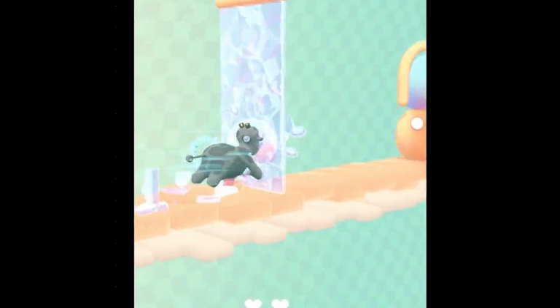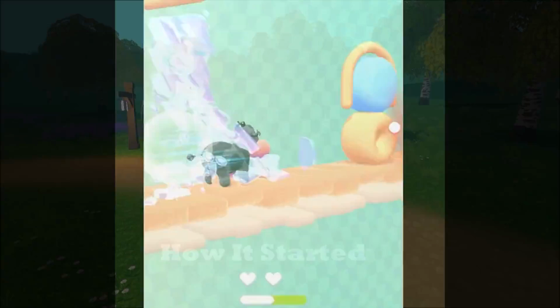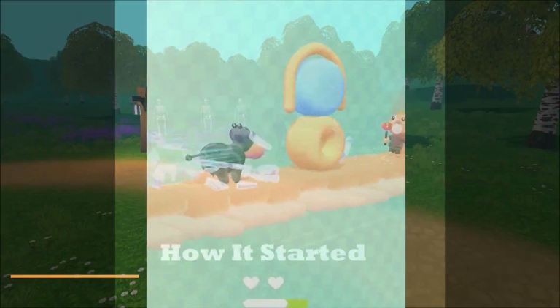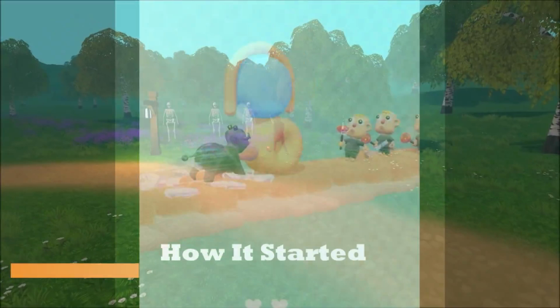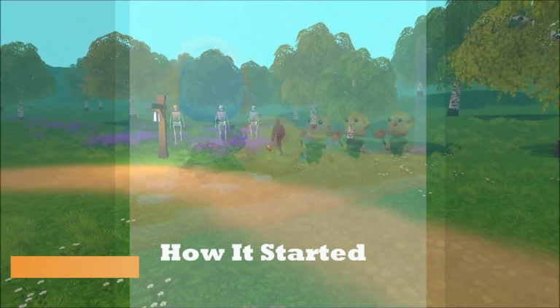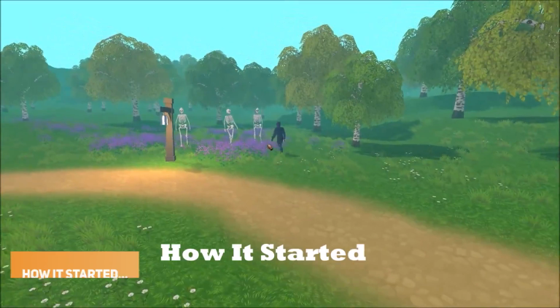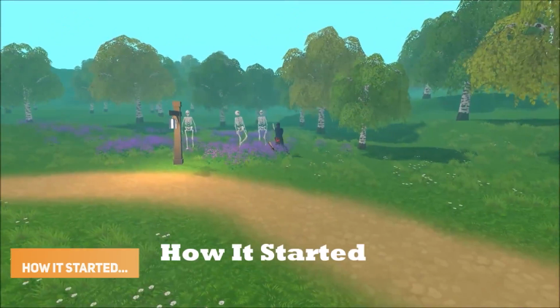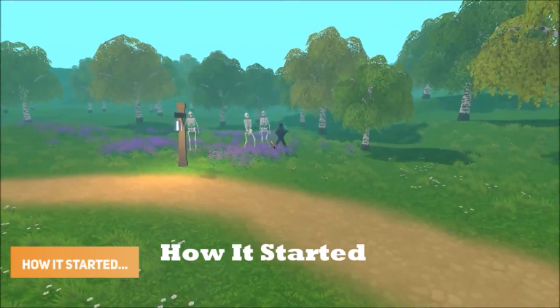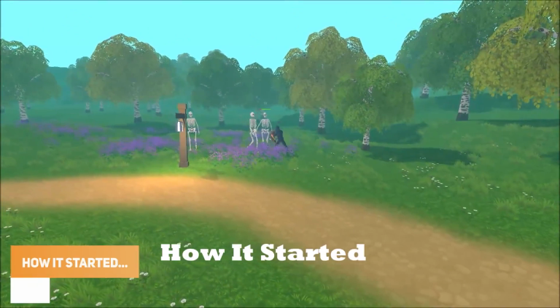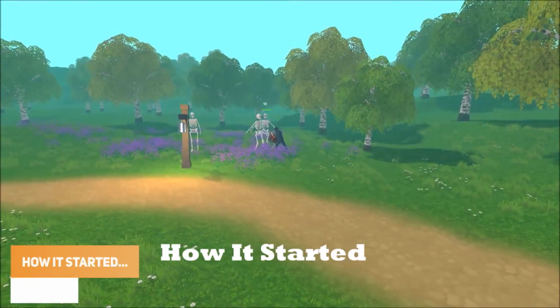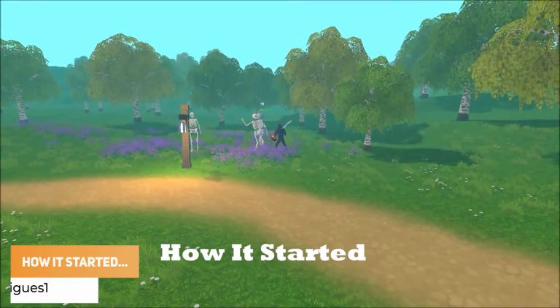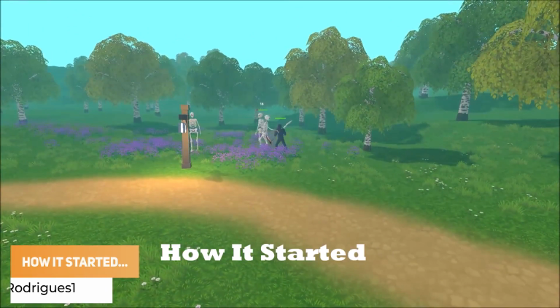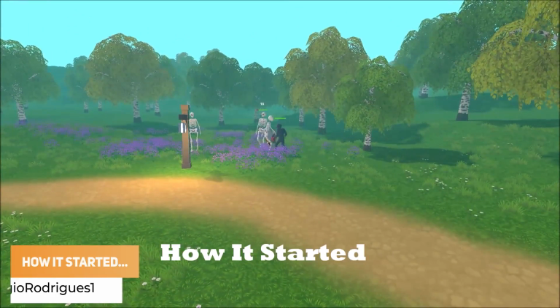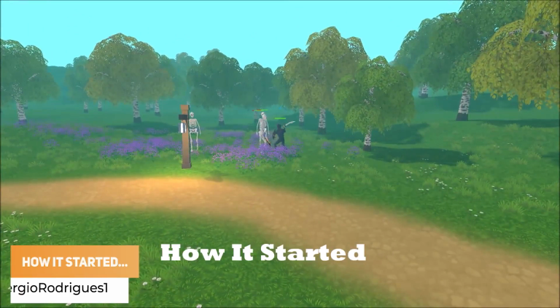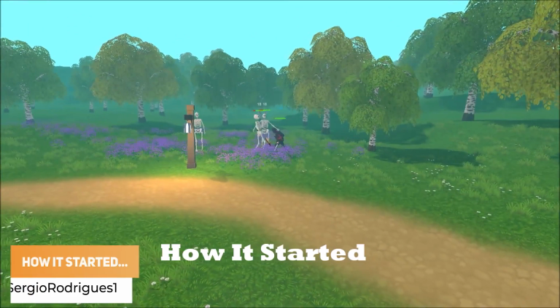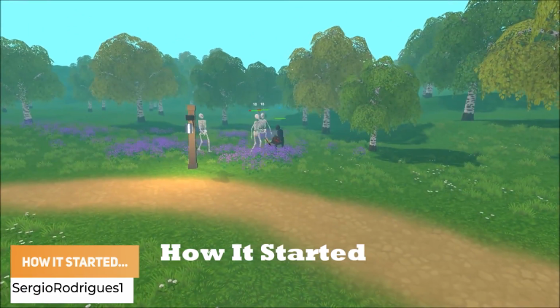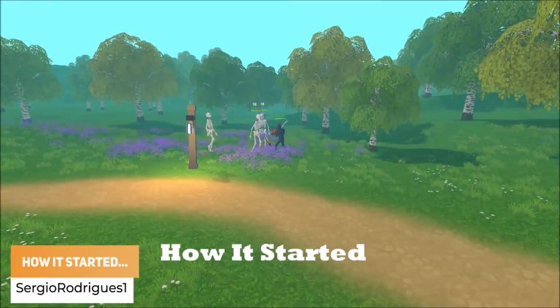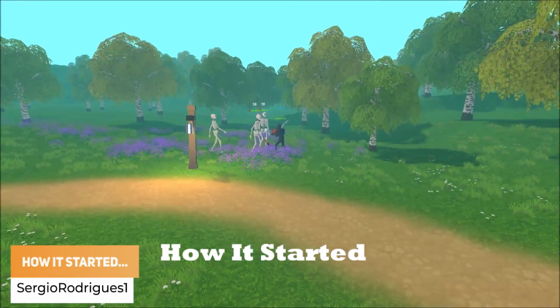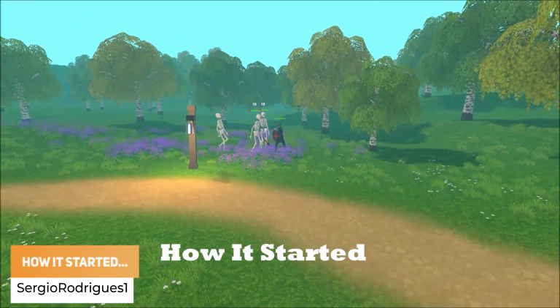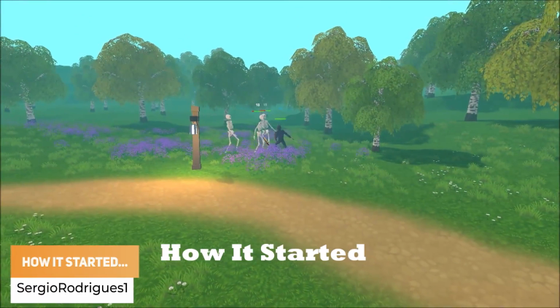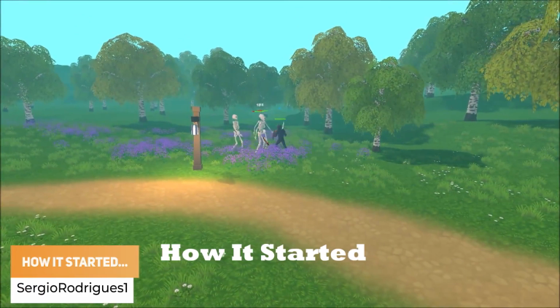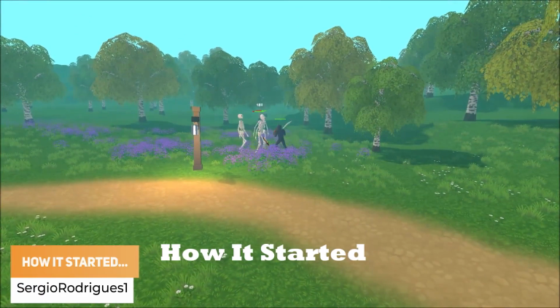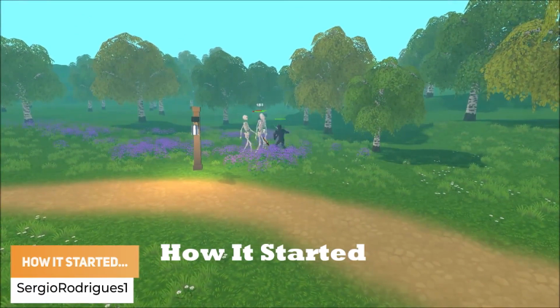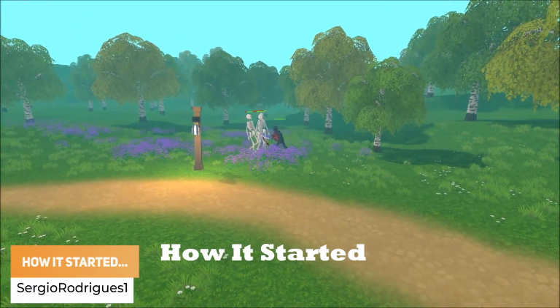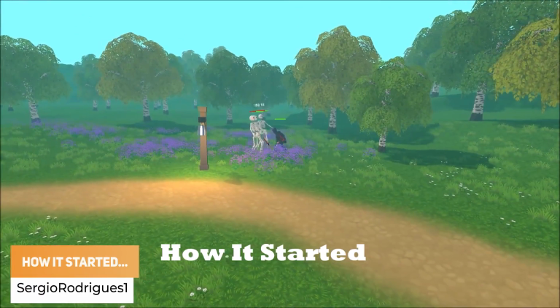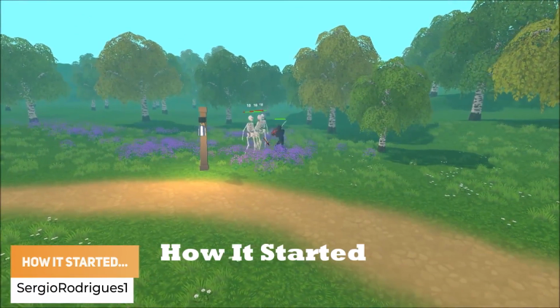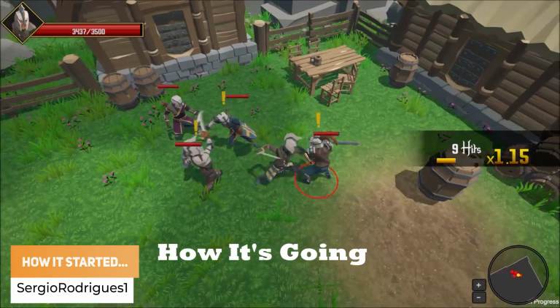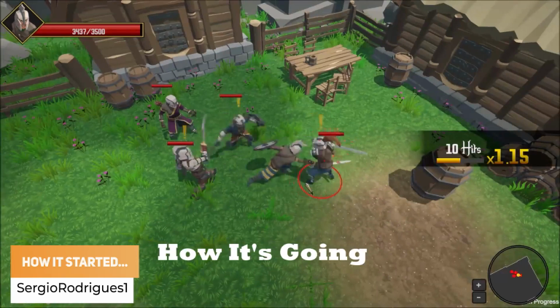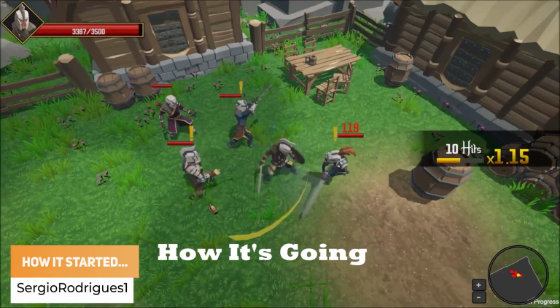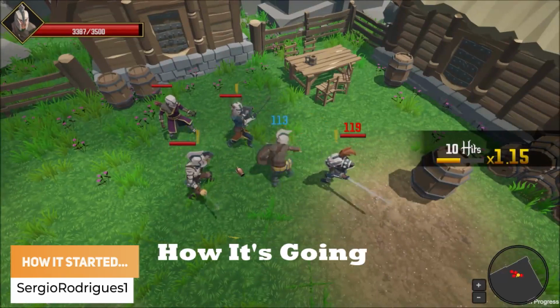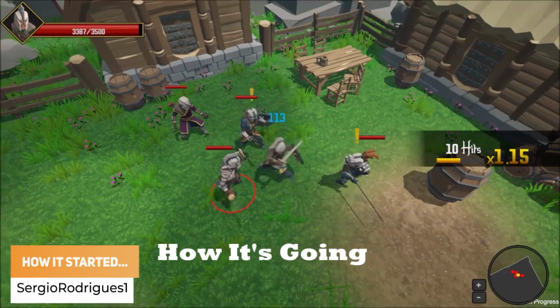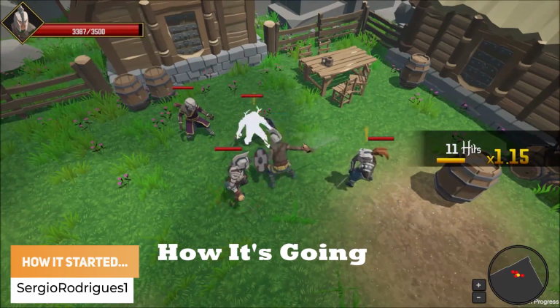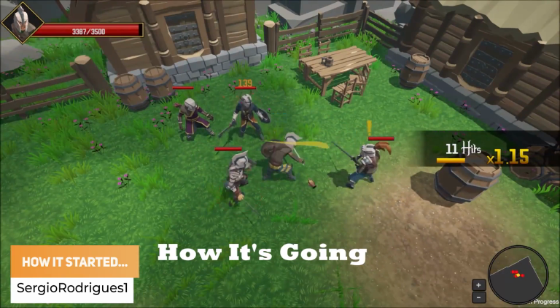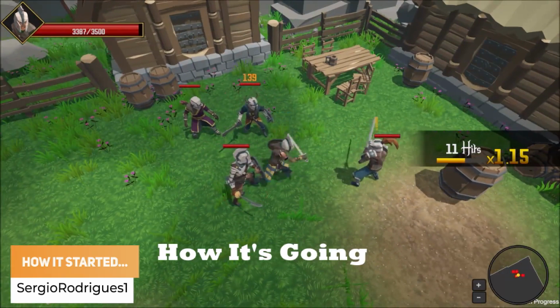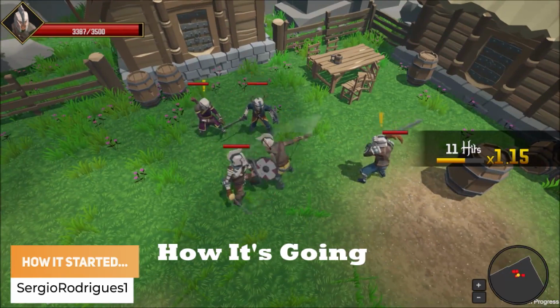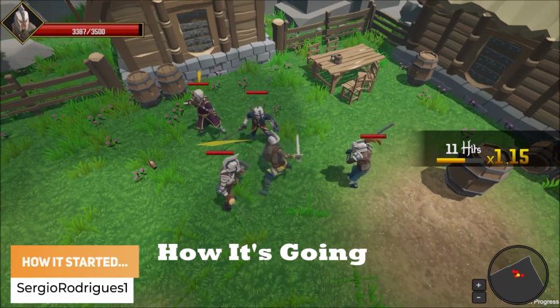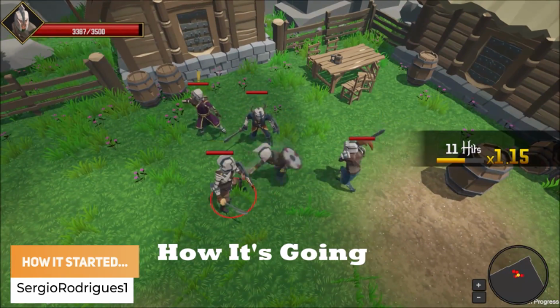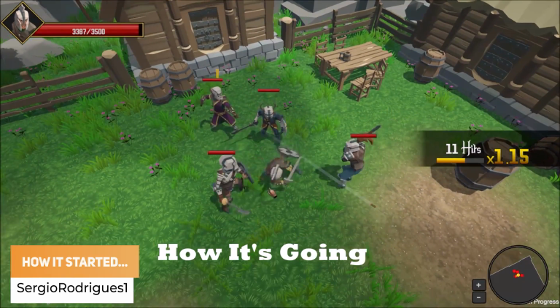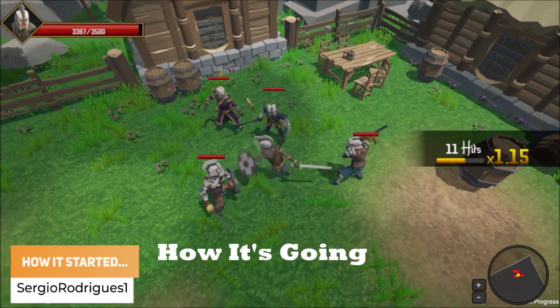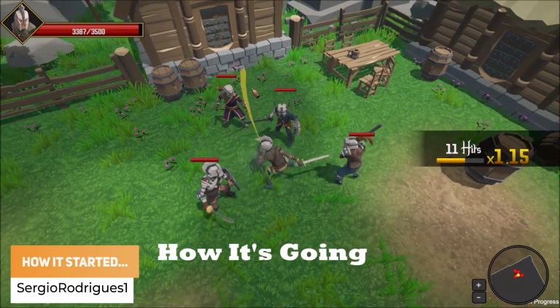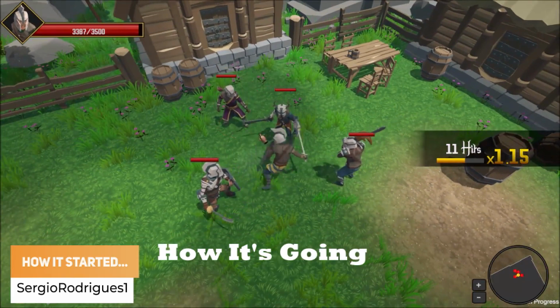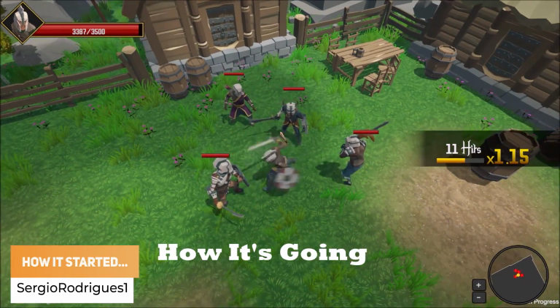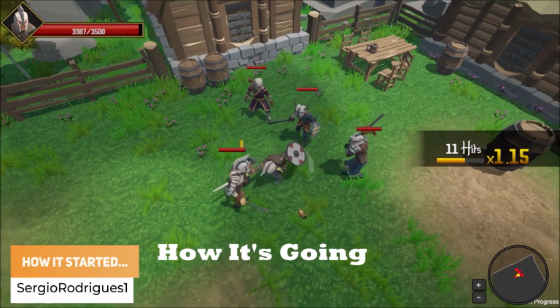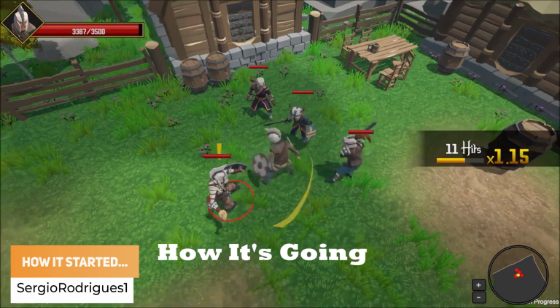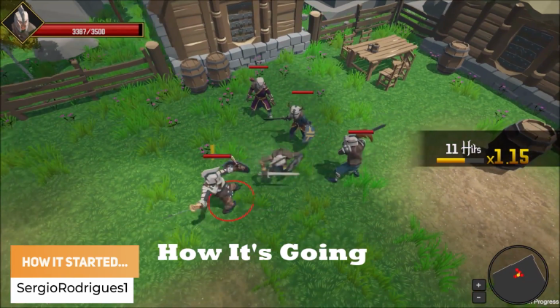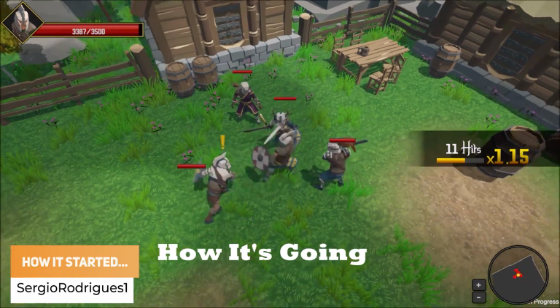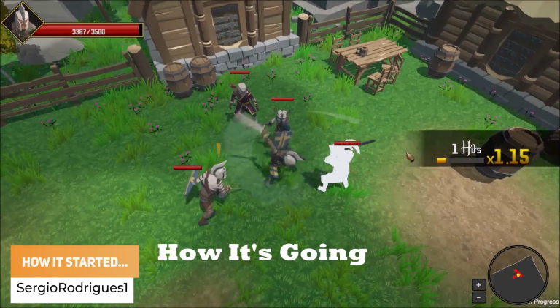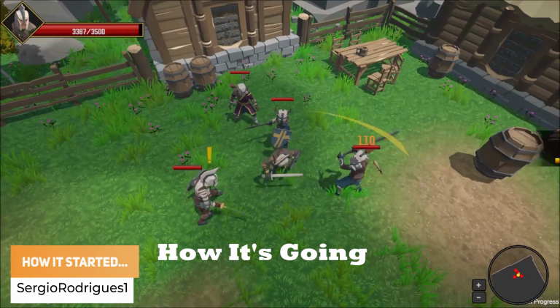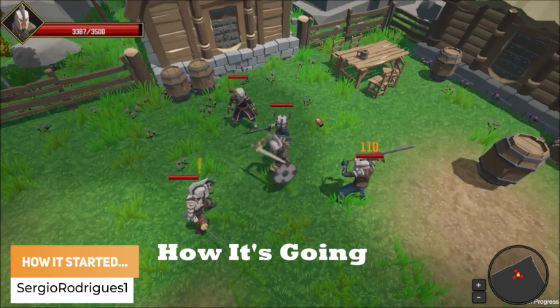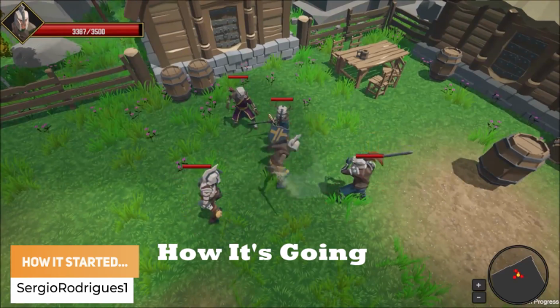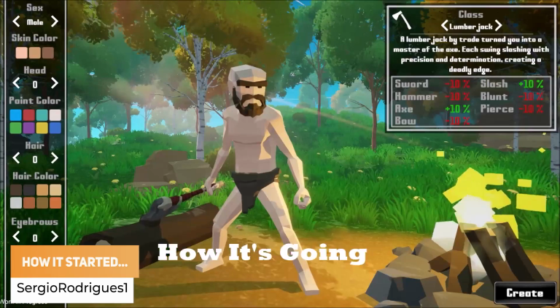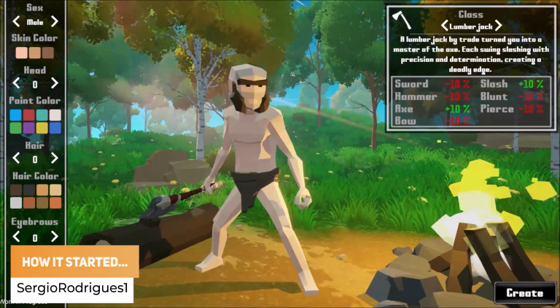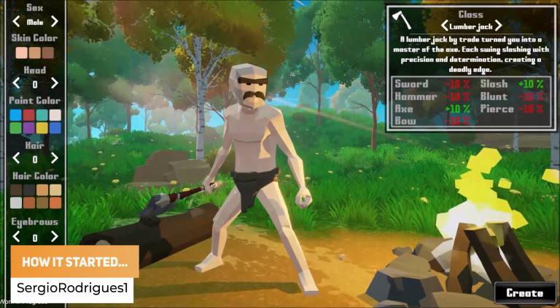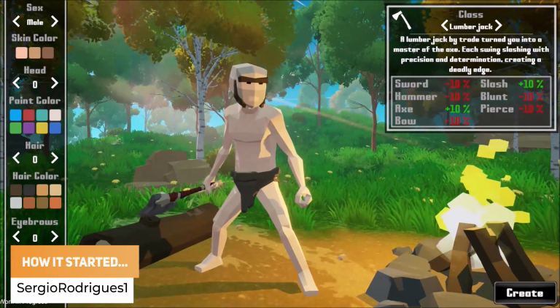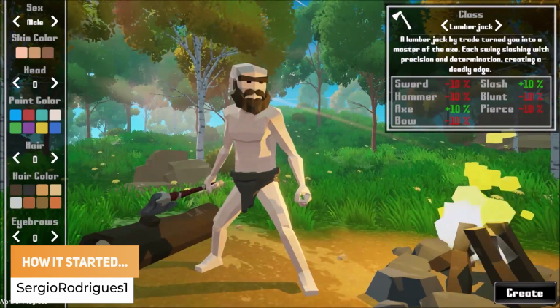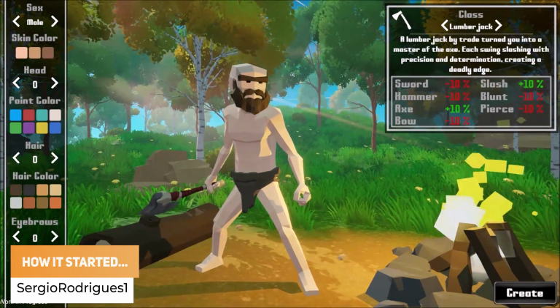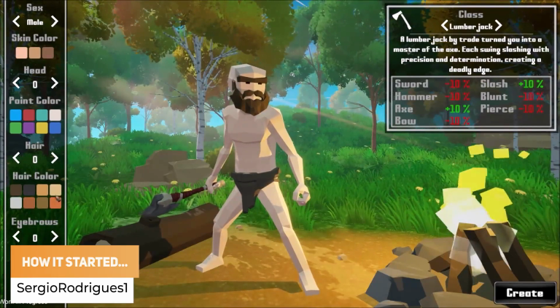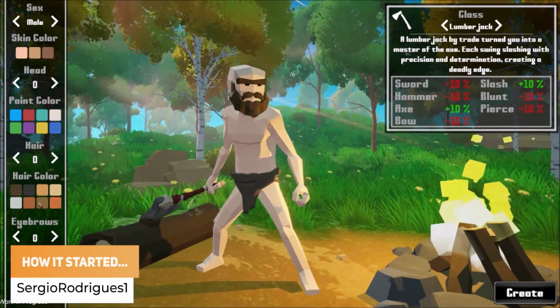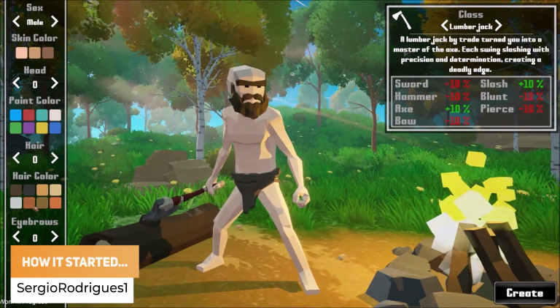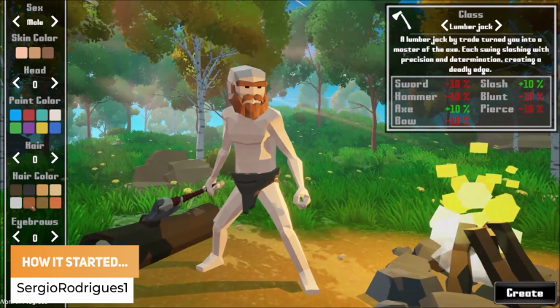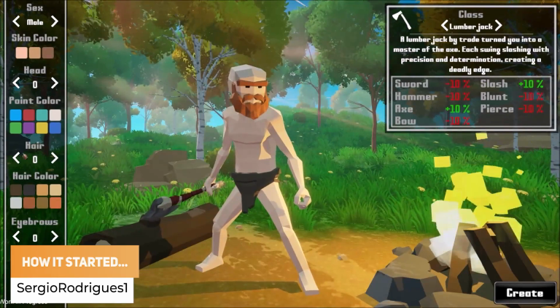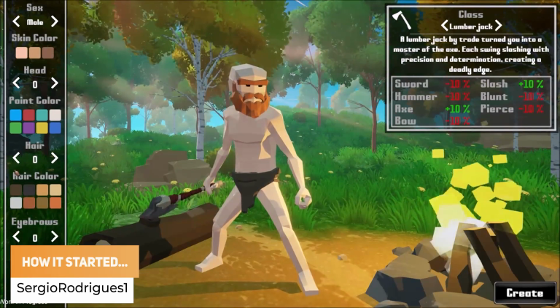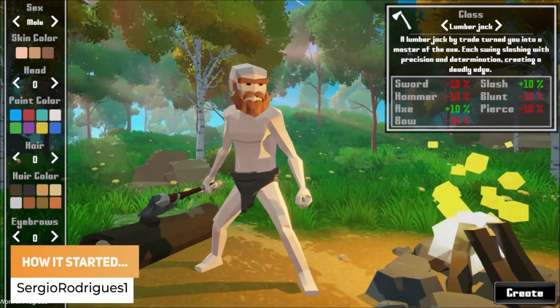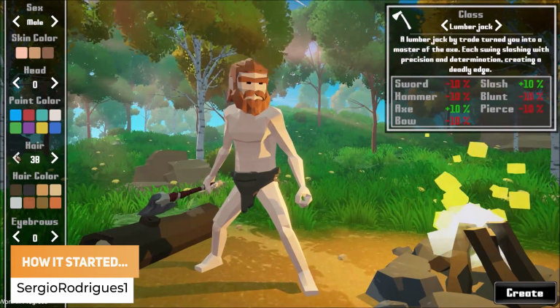Sergio Rodriguez has got a look at how it started, showing that even when solo devving it can be really tough.